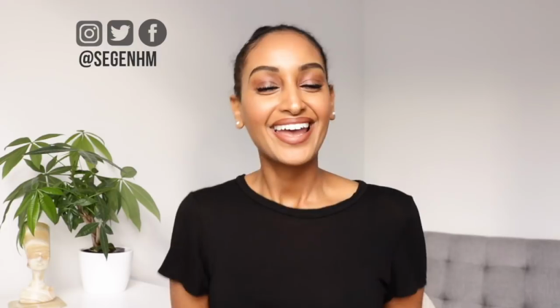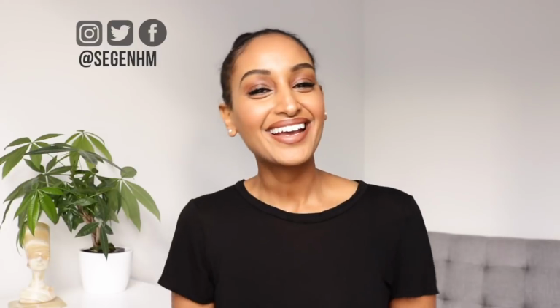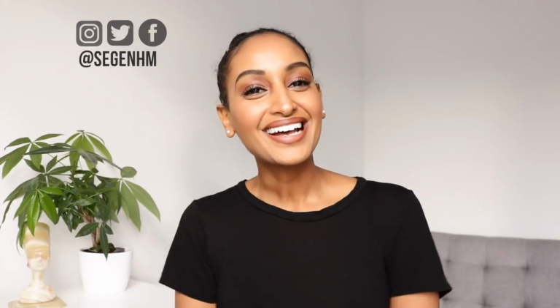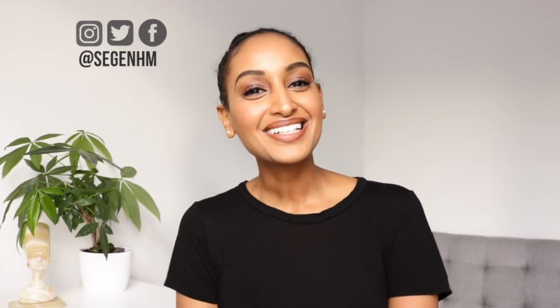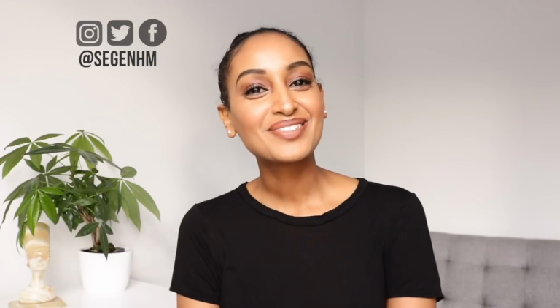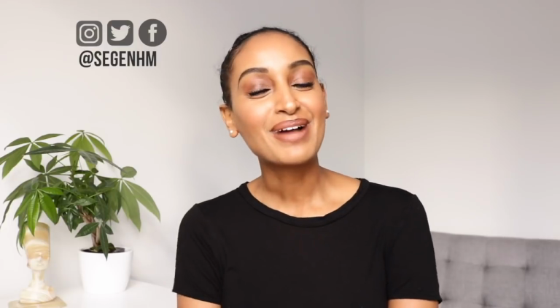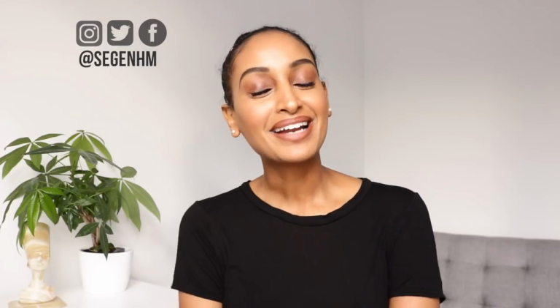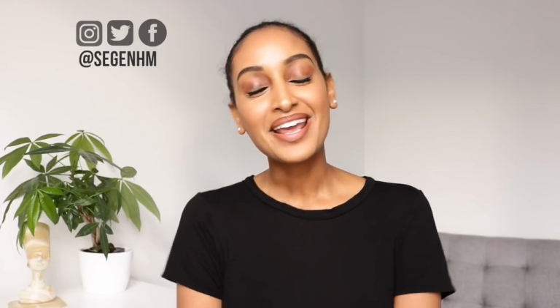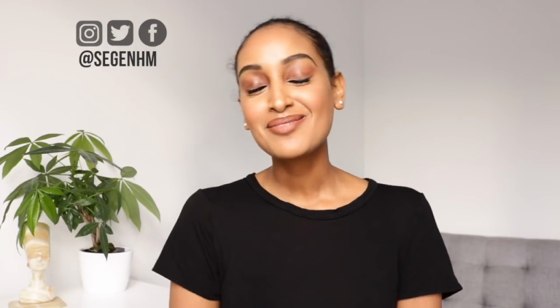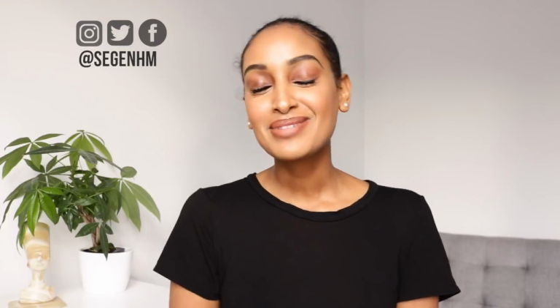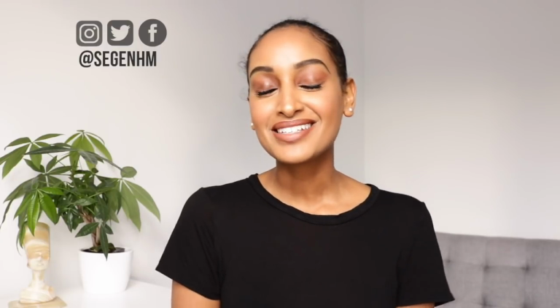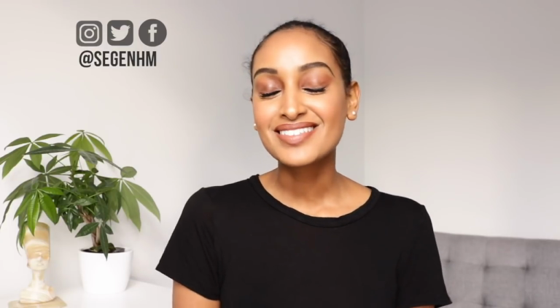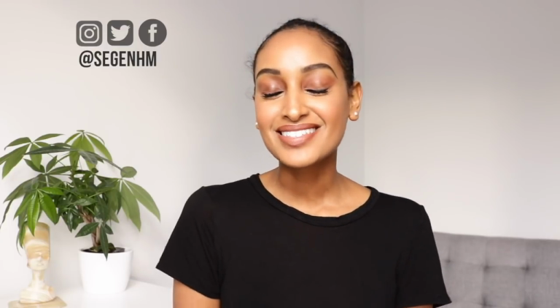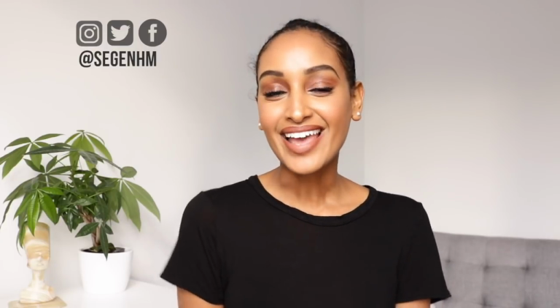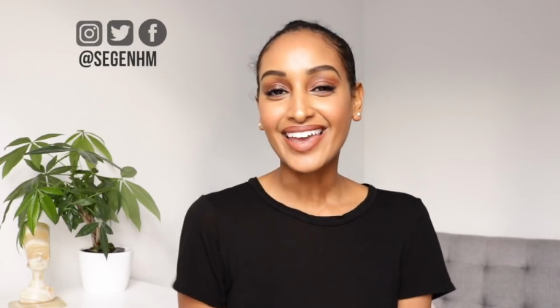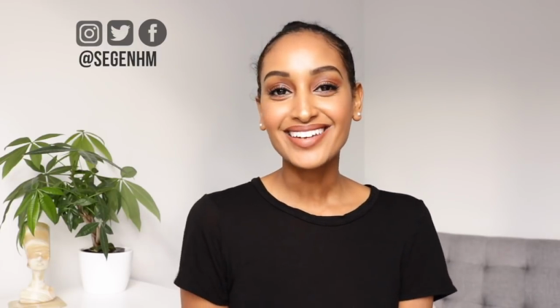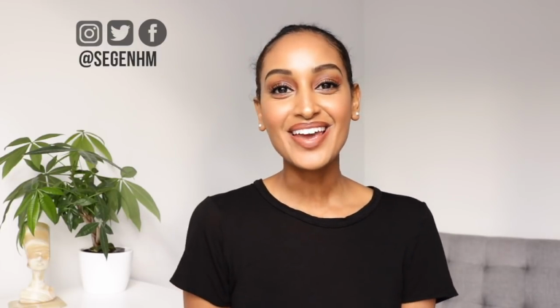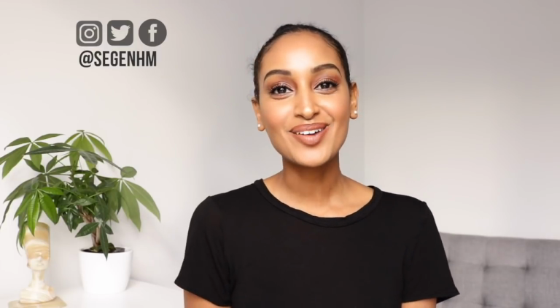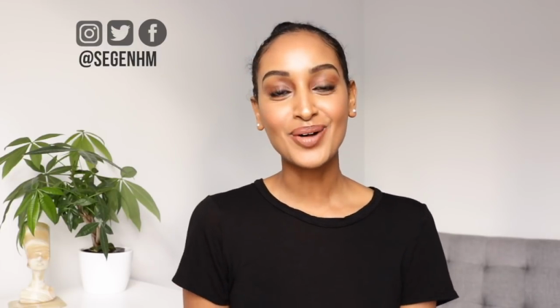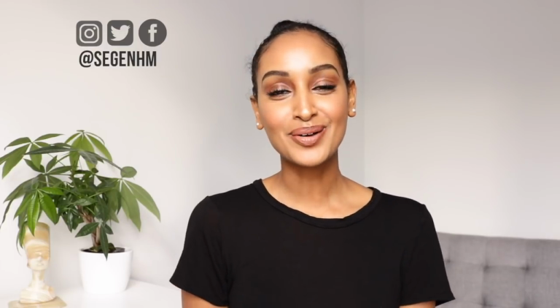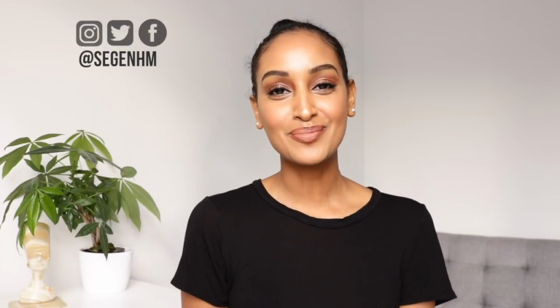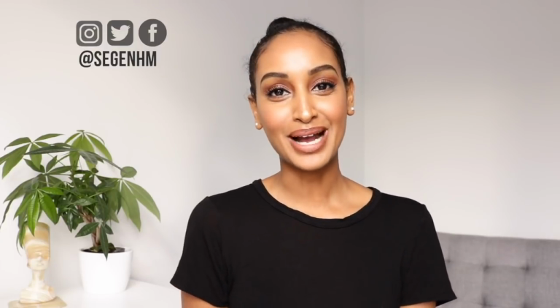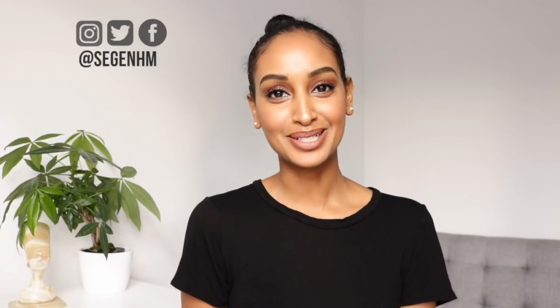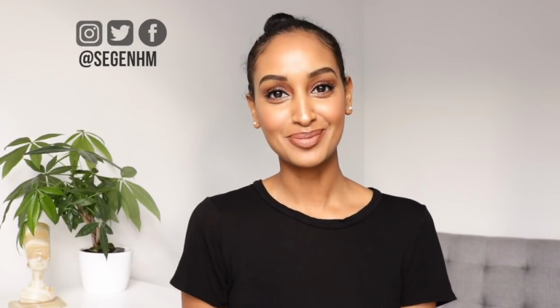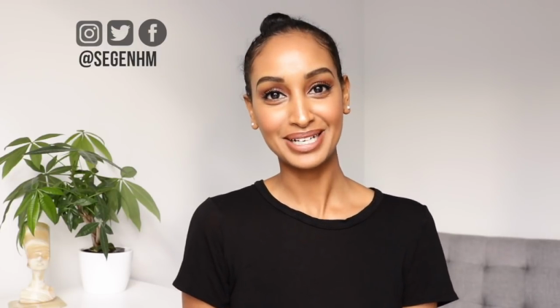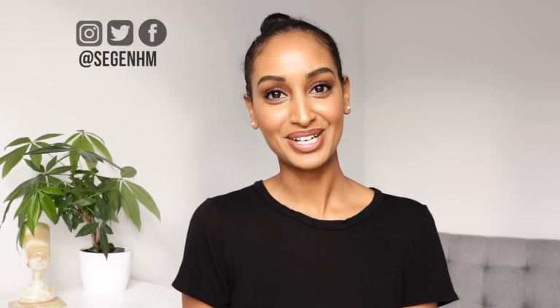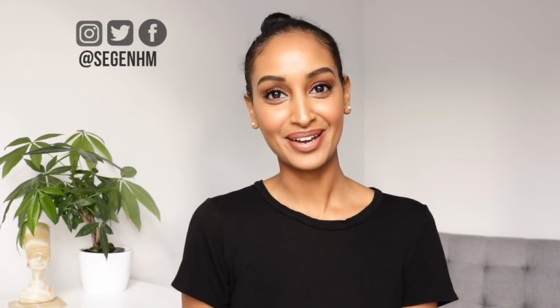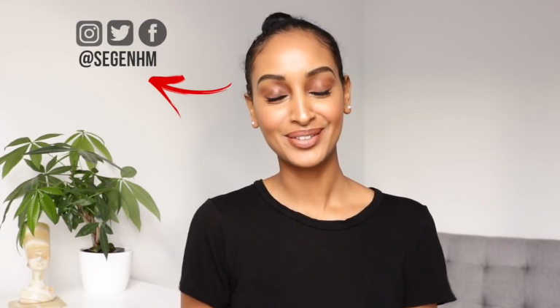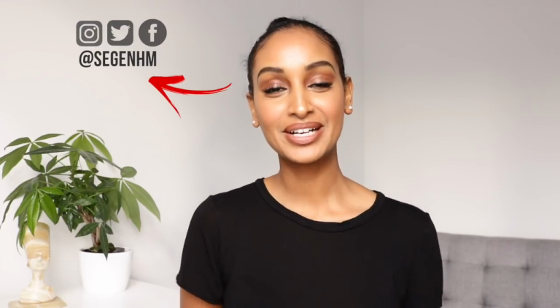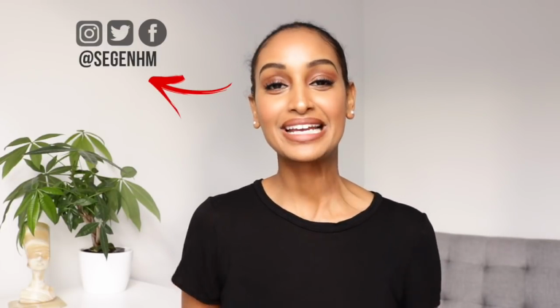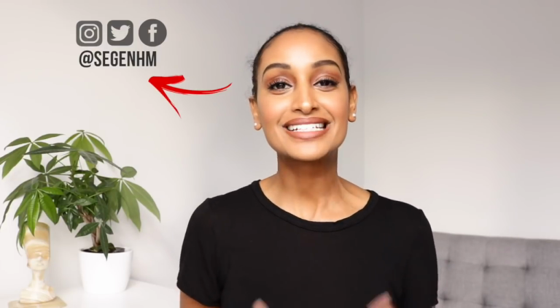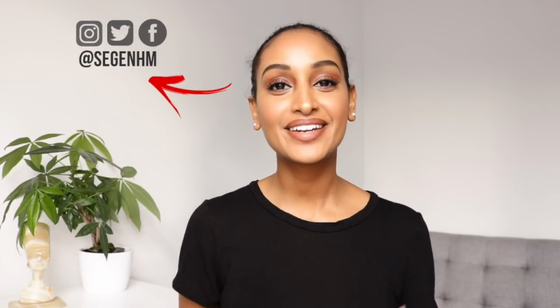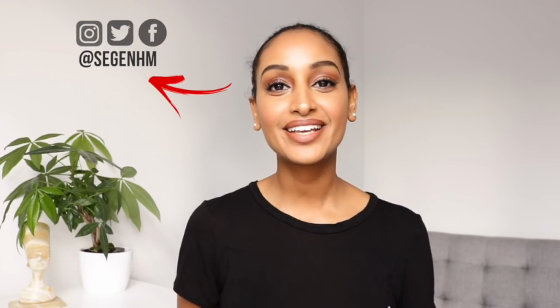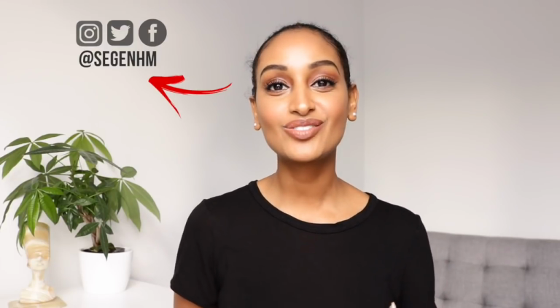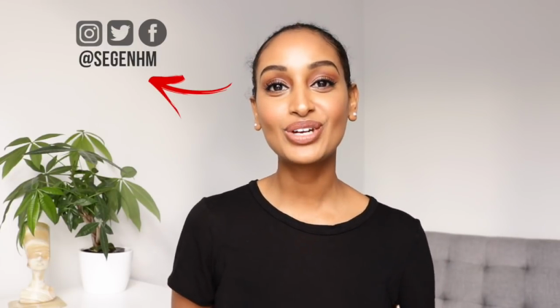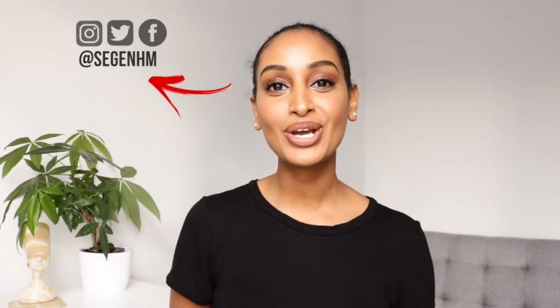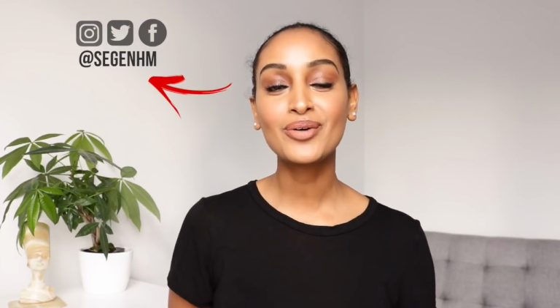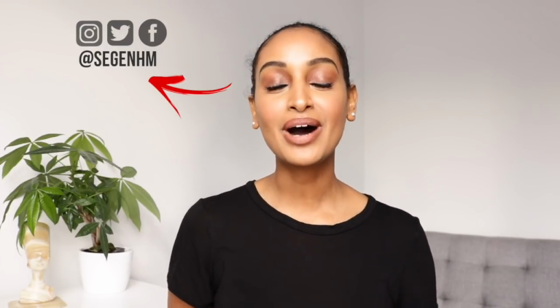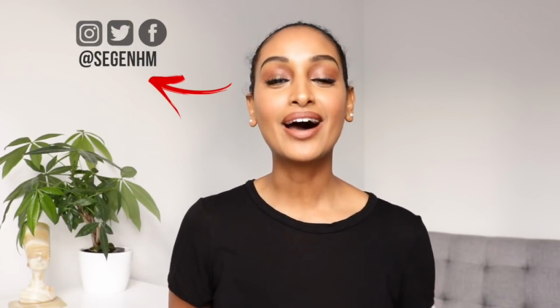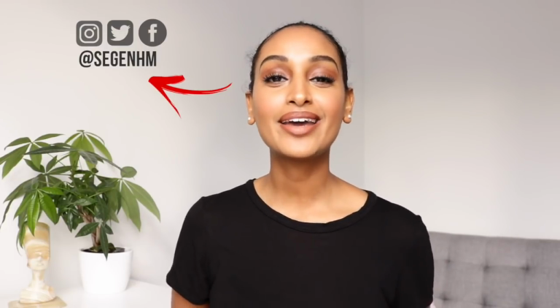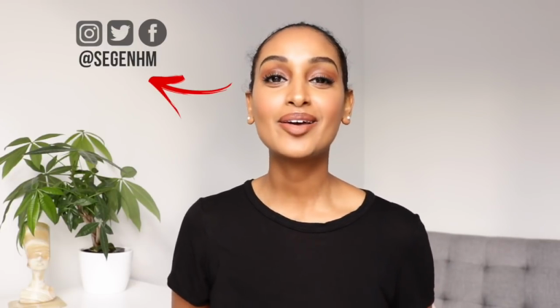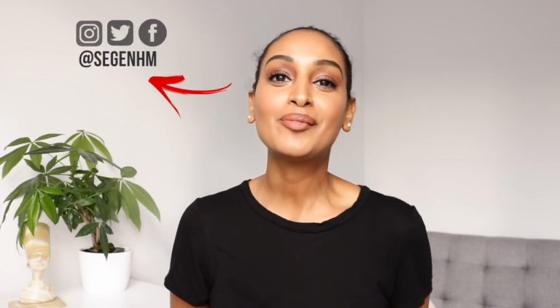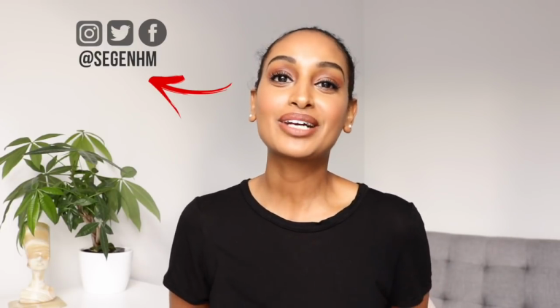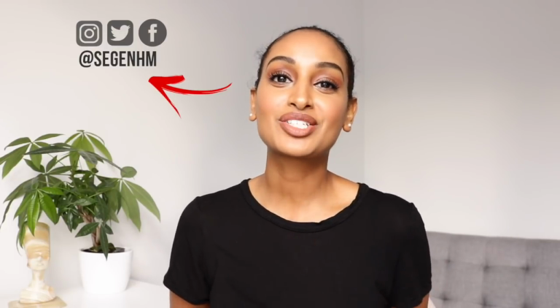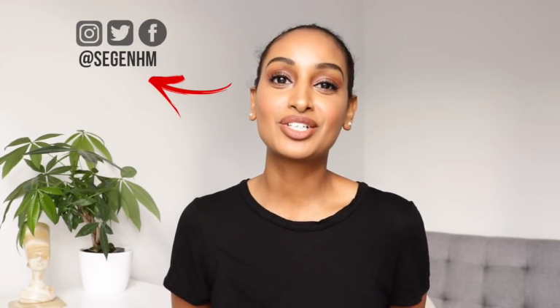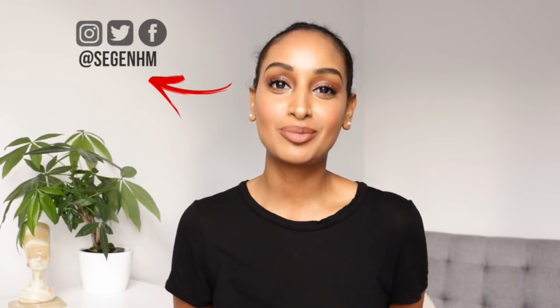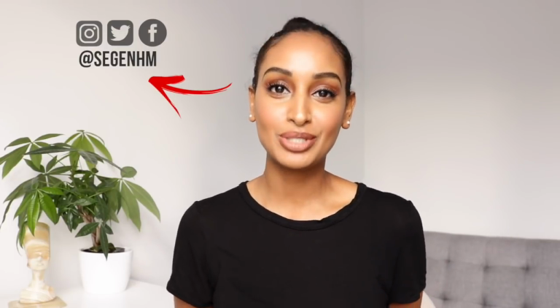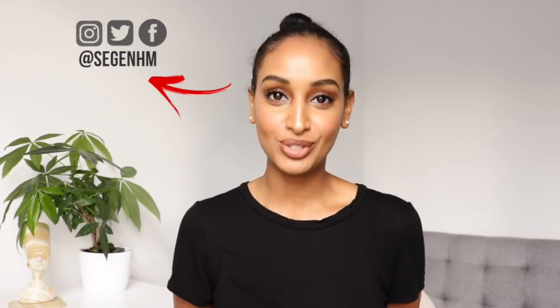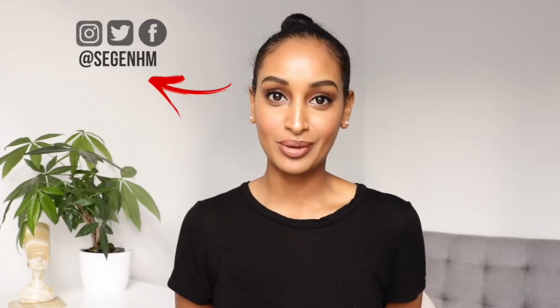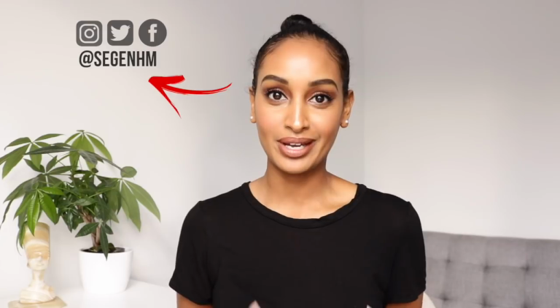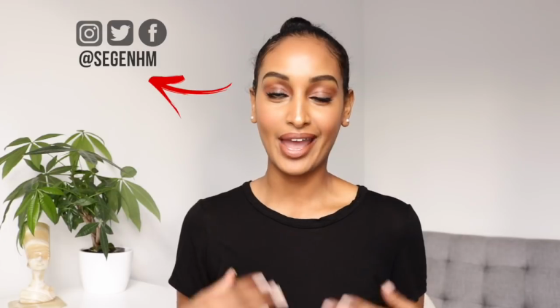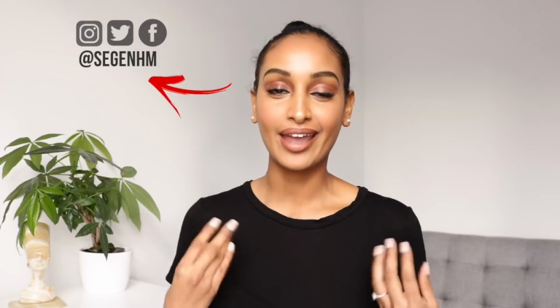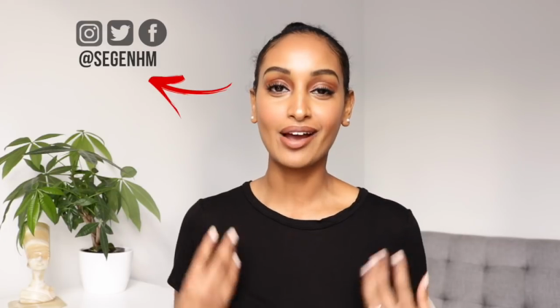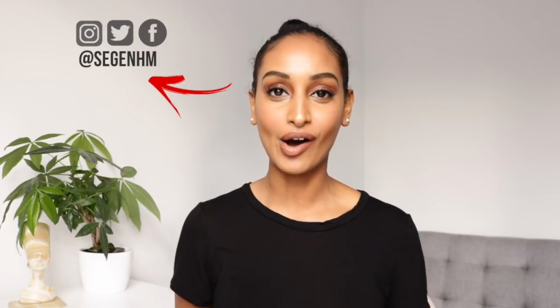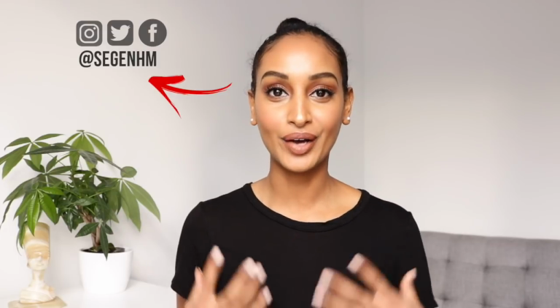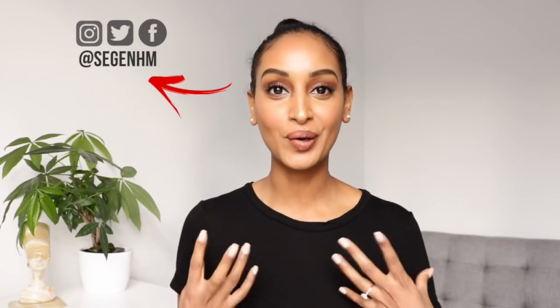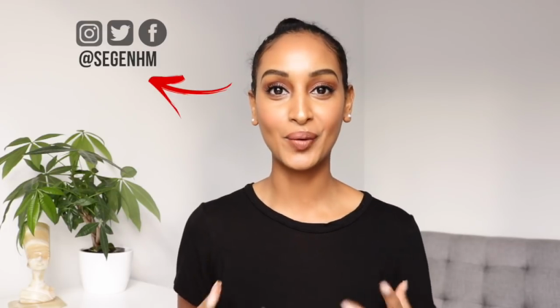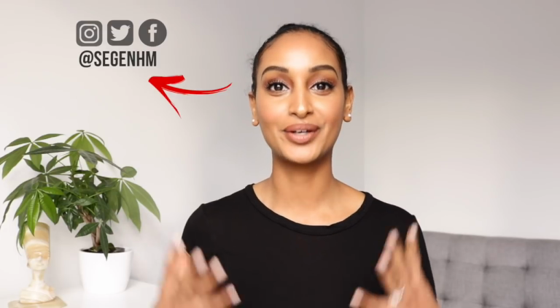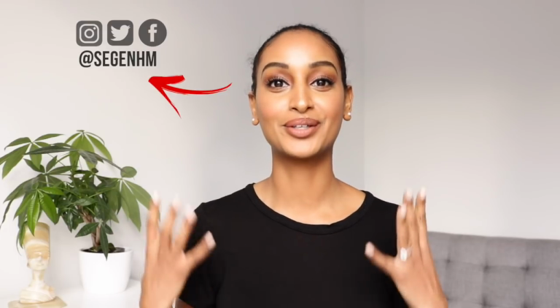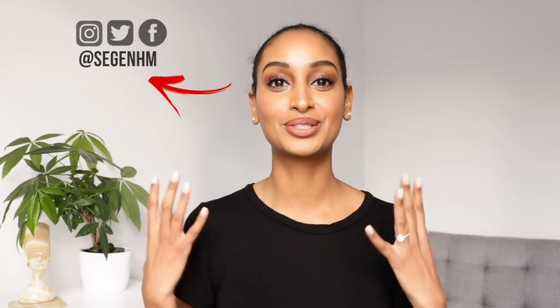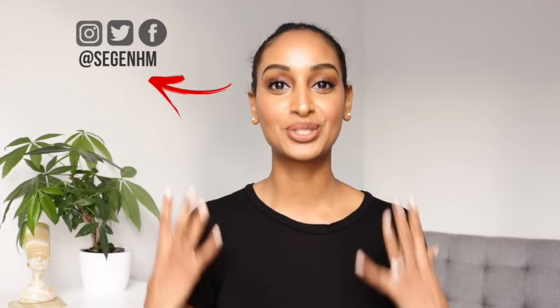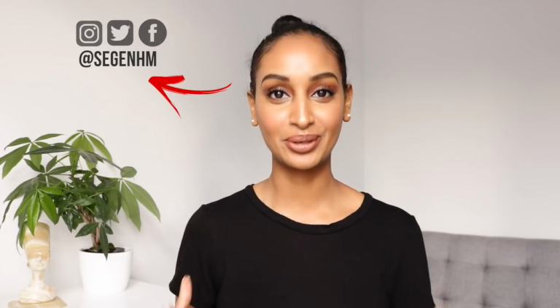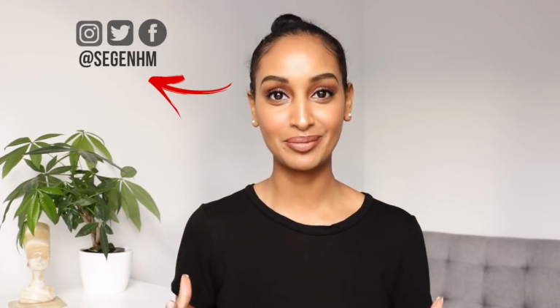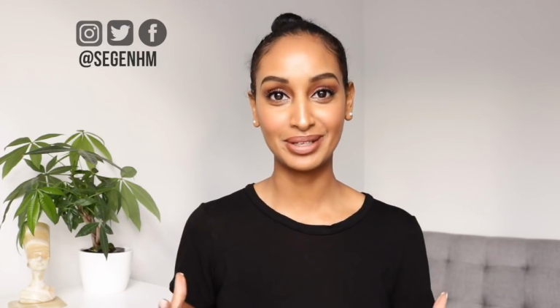Hey guys, my name is Sagan and welcome back to my channel. In today's video I am actually going to be doing a hot oil treatment.